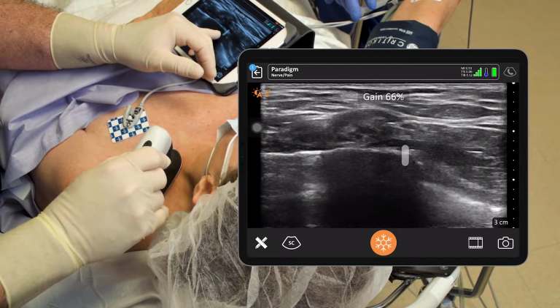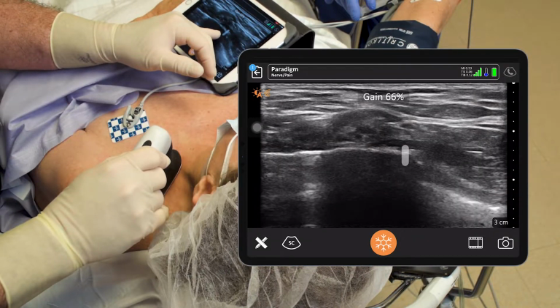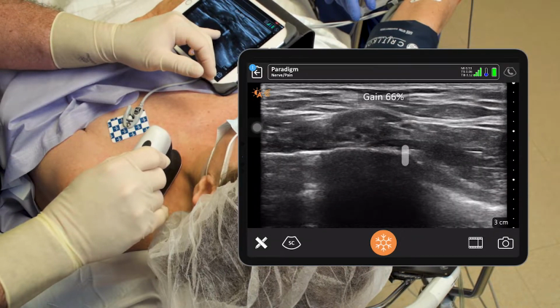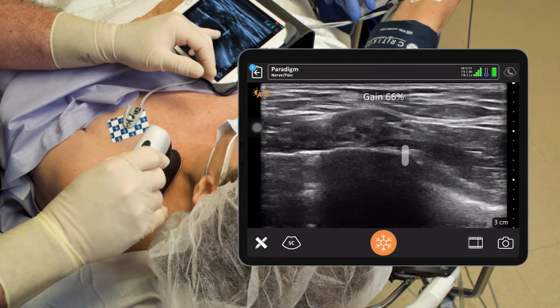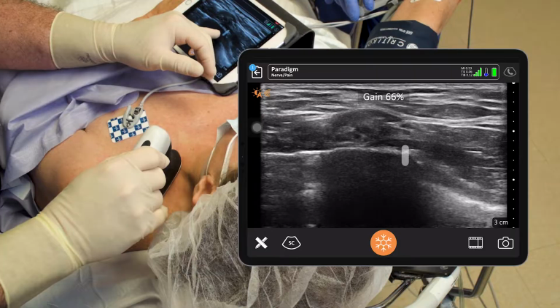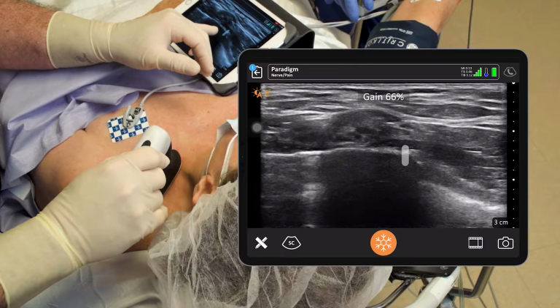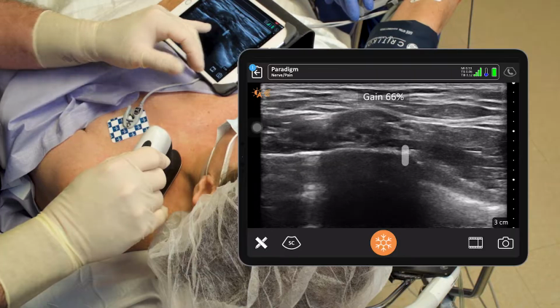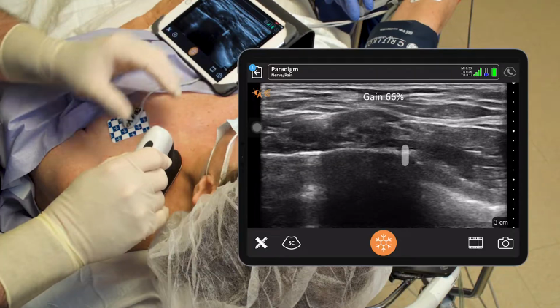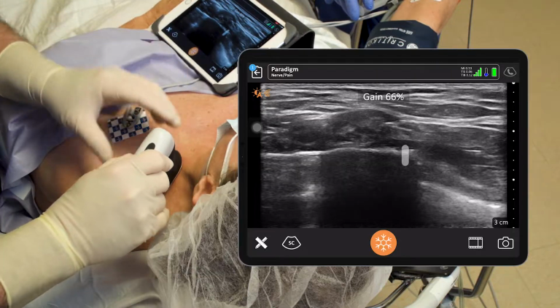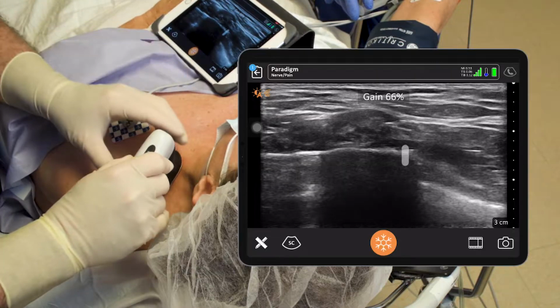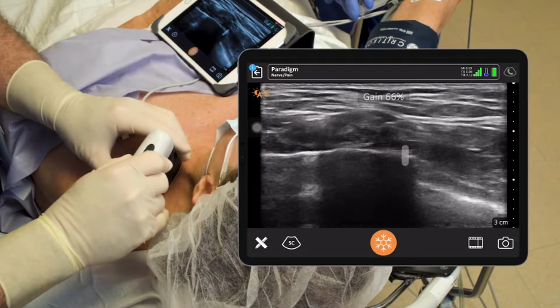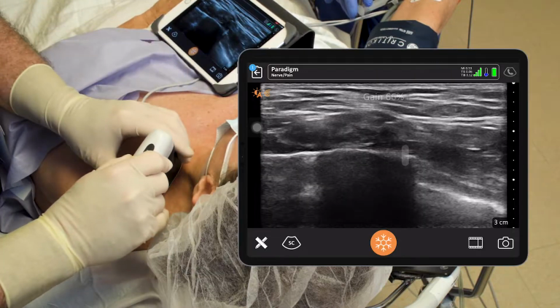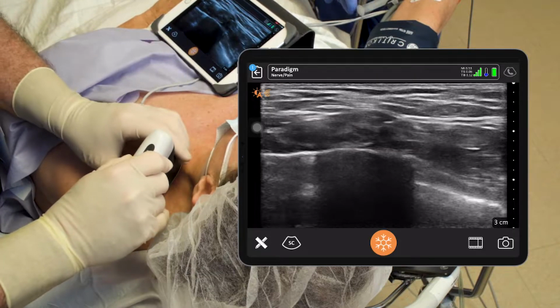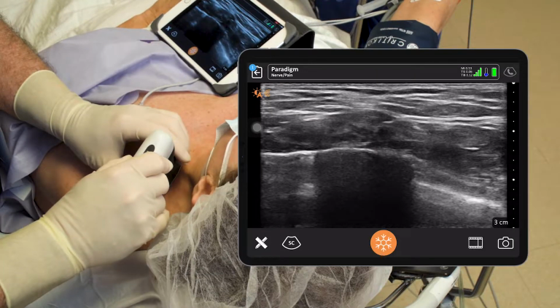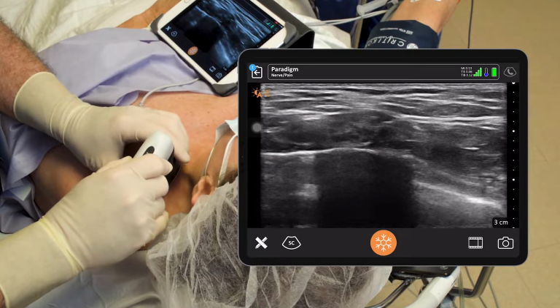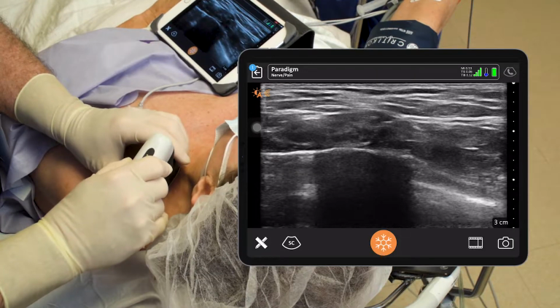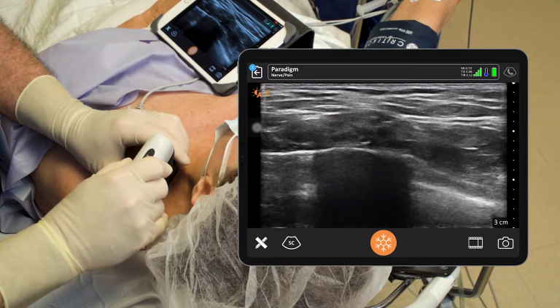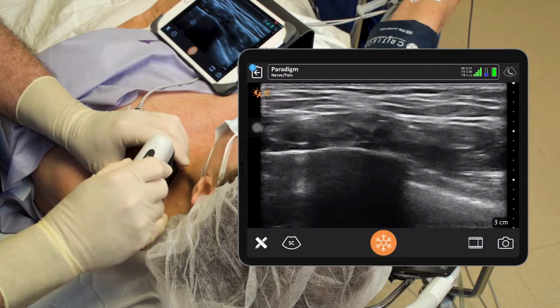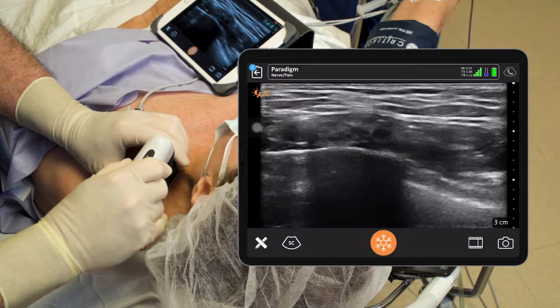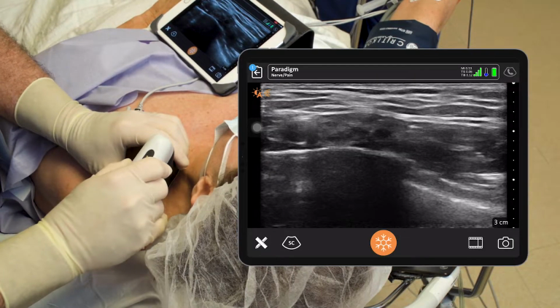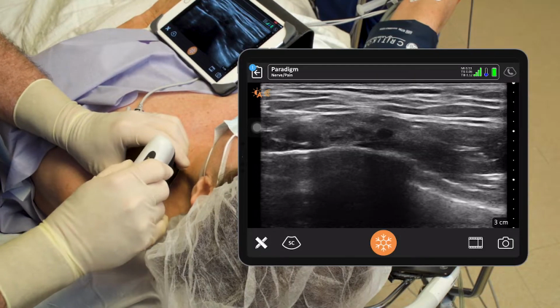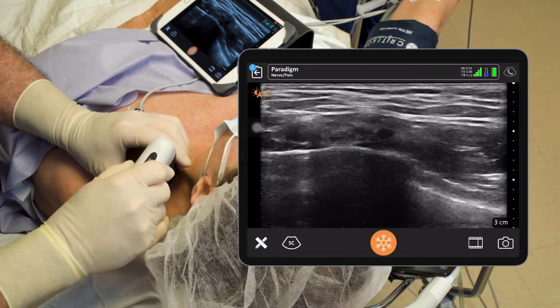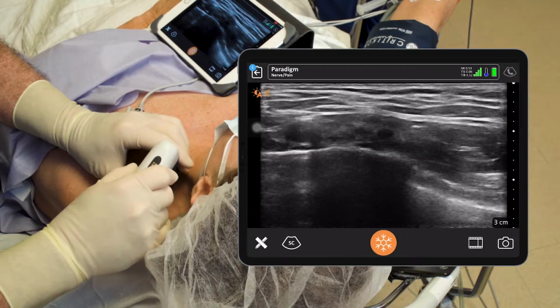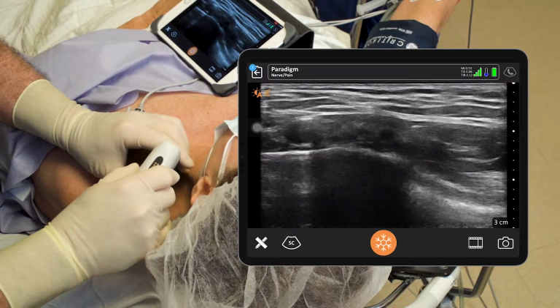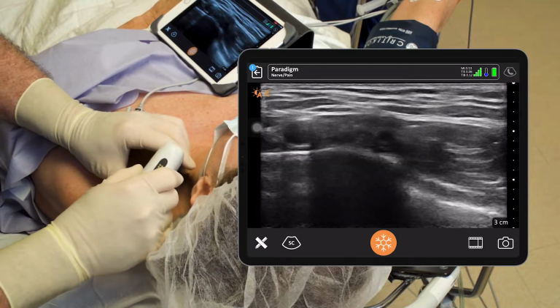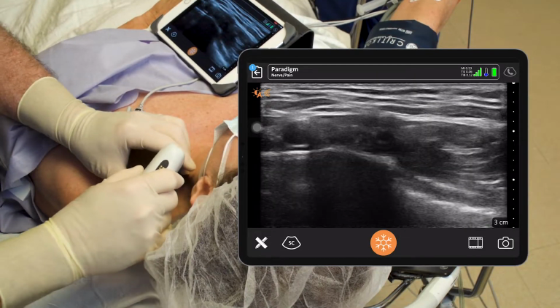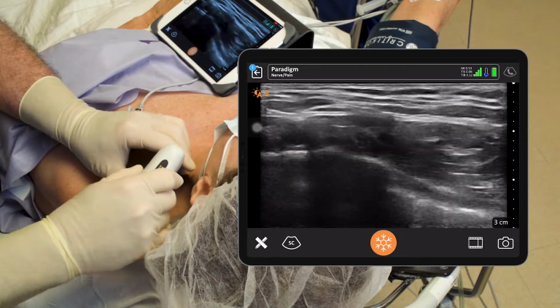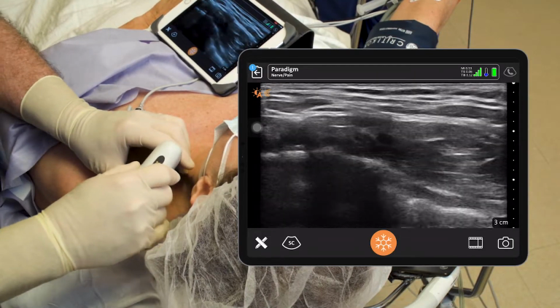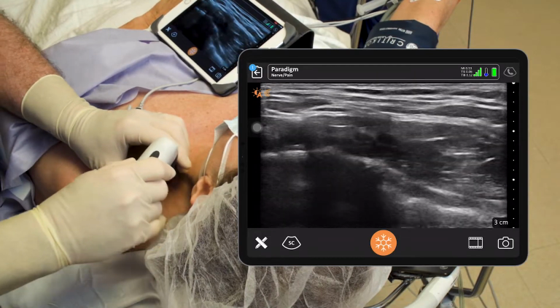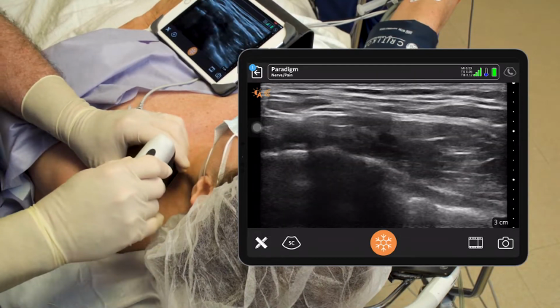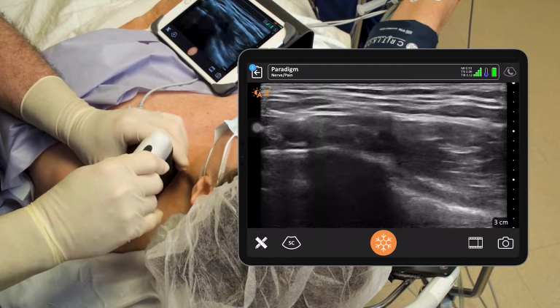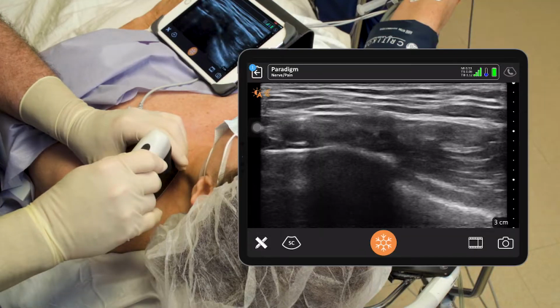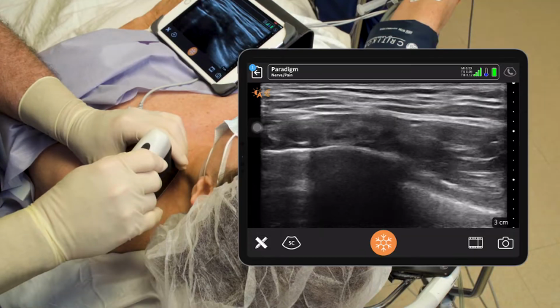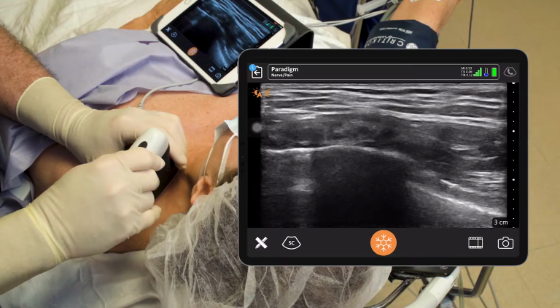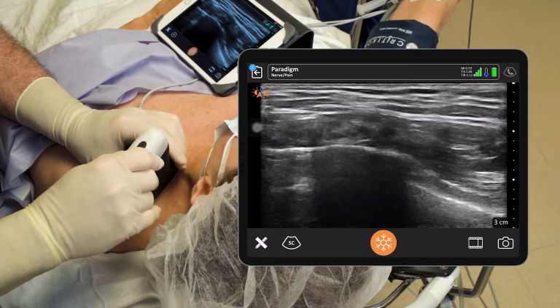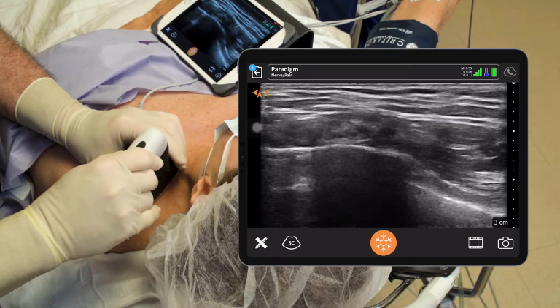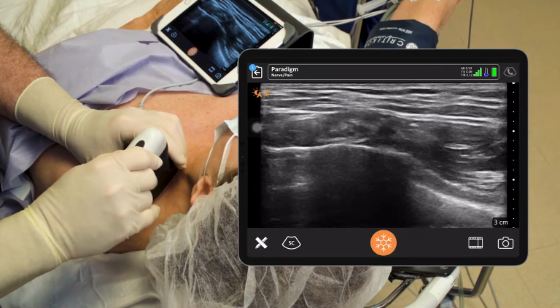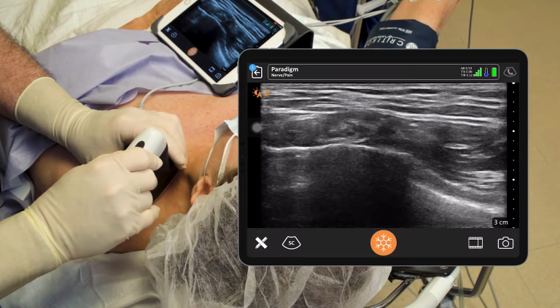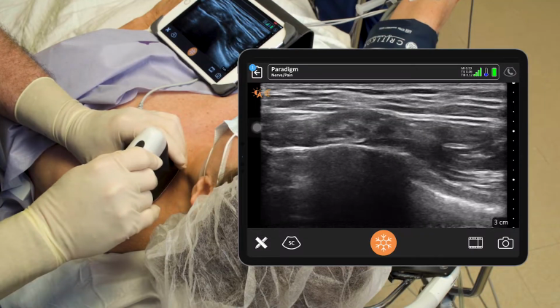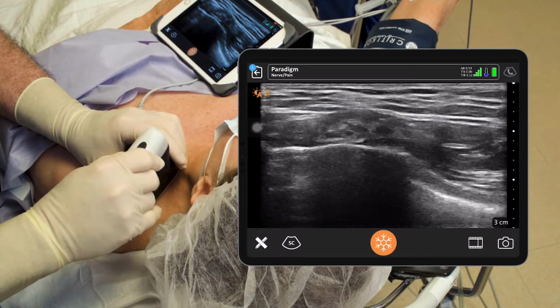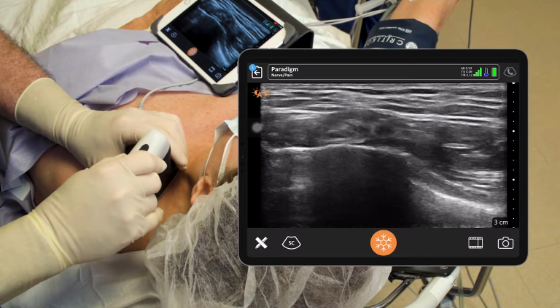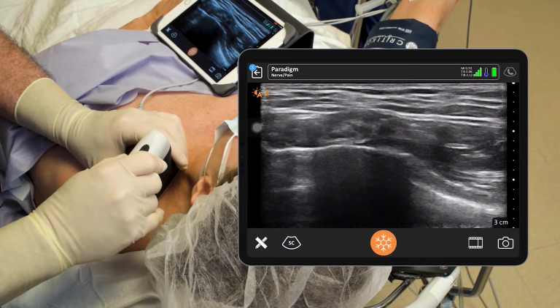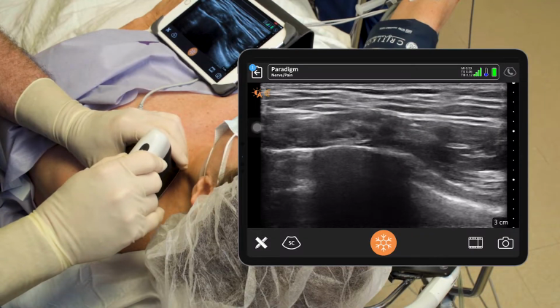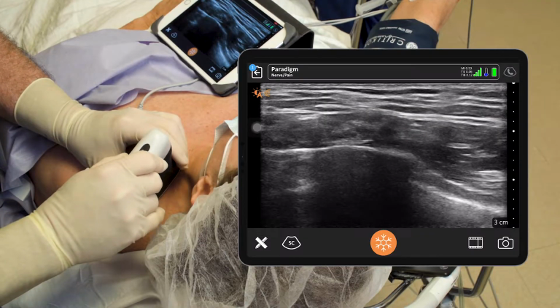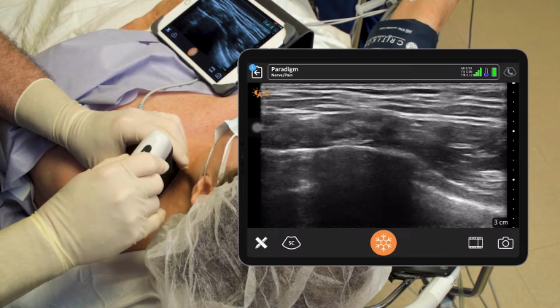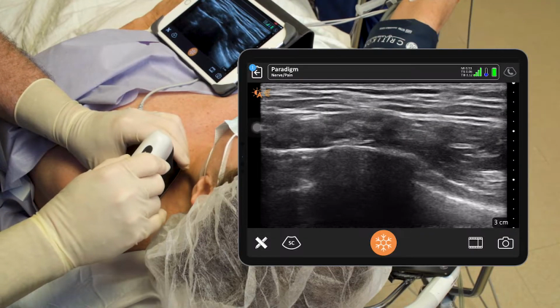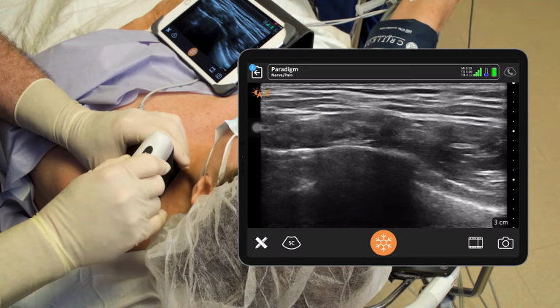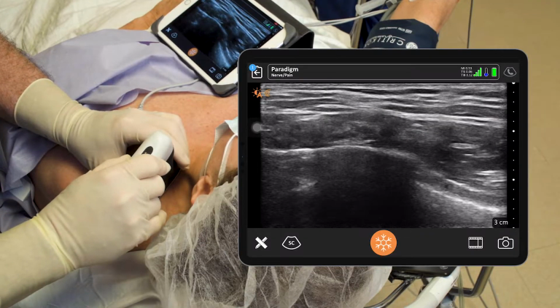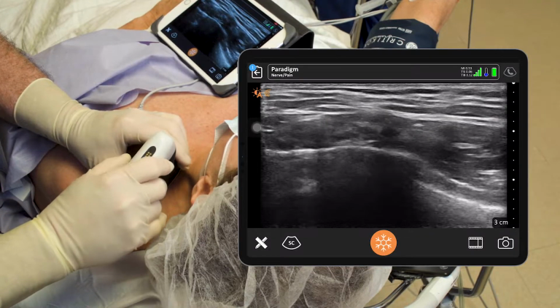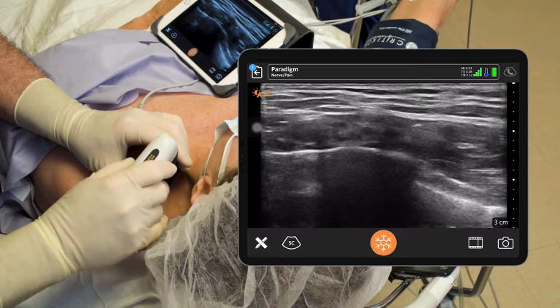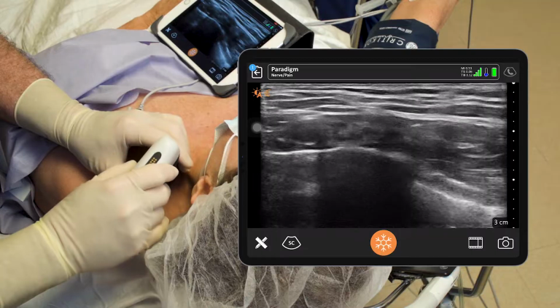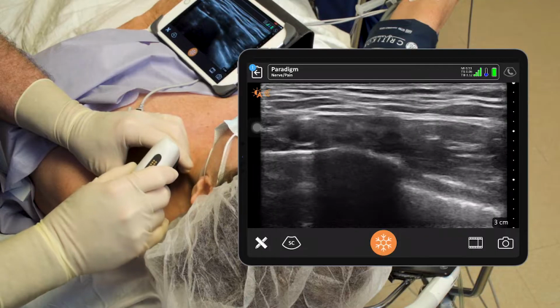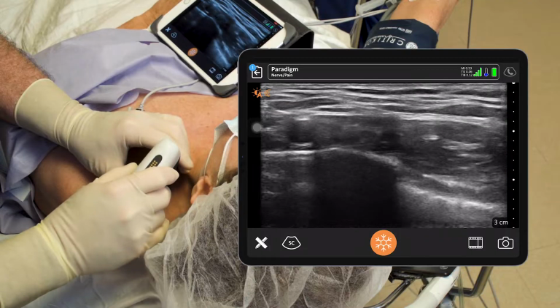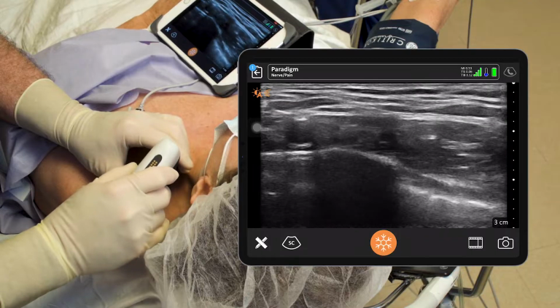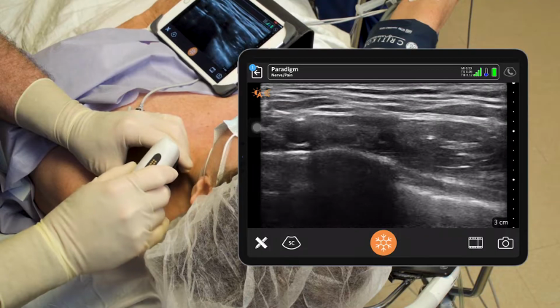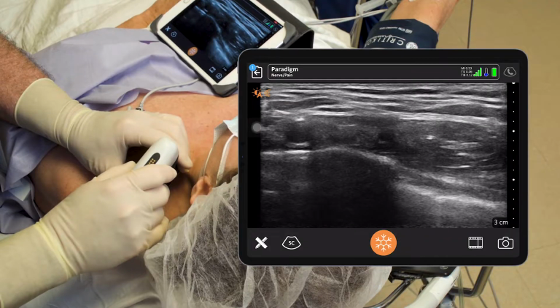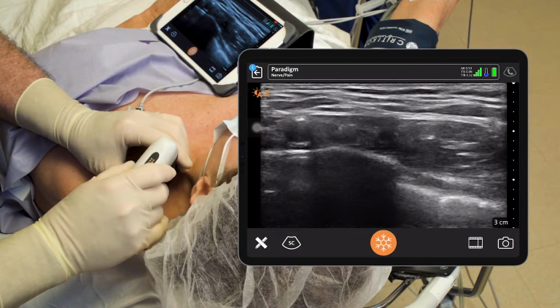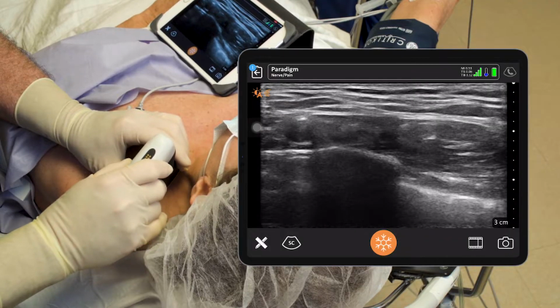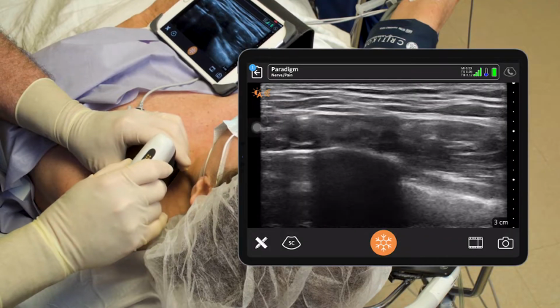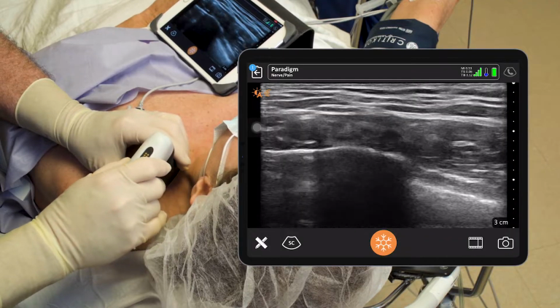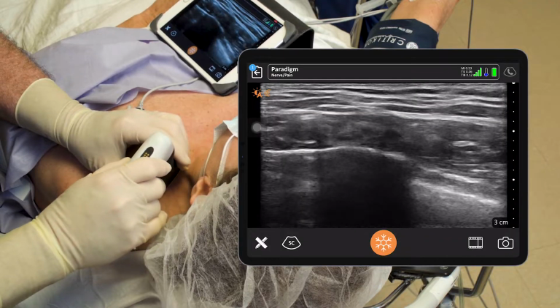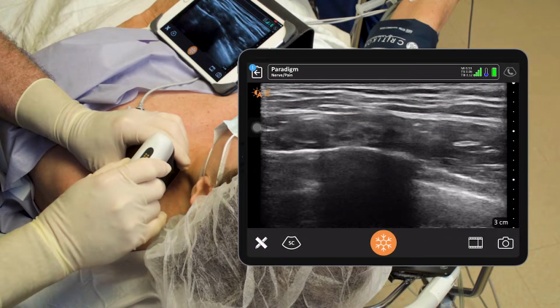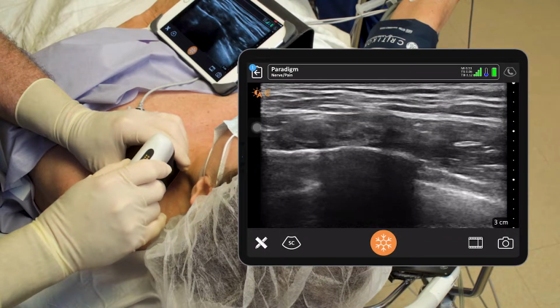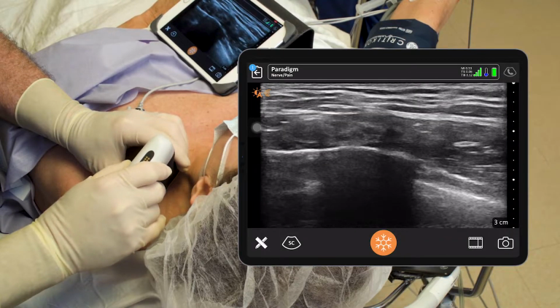It's really easy — just slide a little bit to the right on the screen of the iPad to increase the gain.